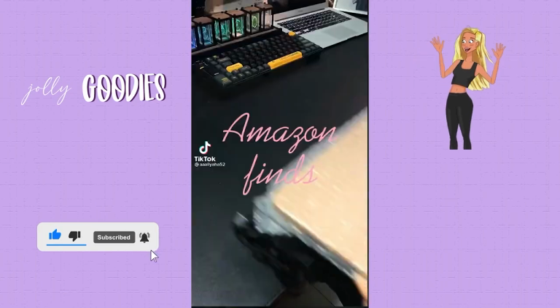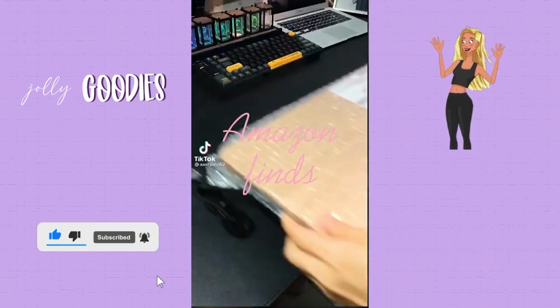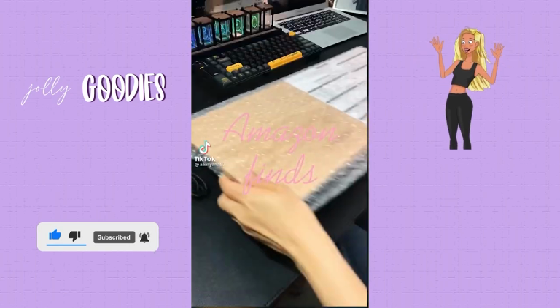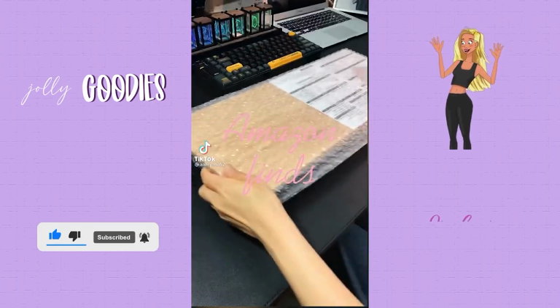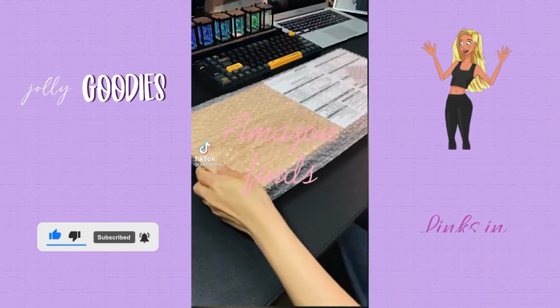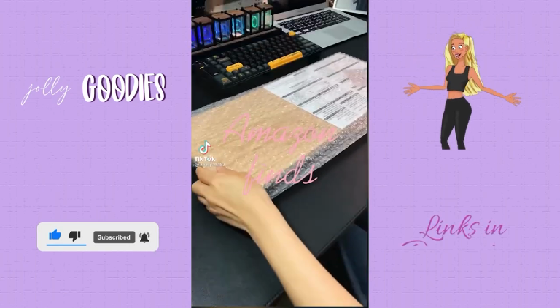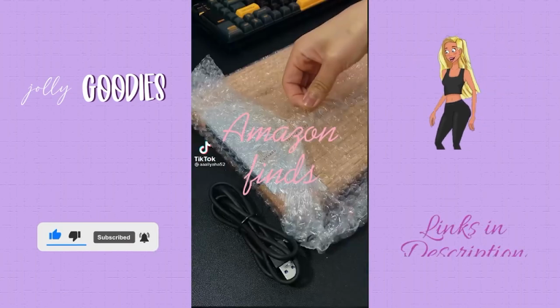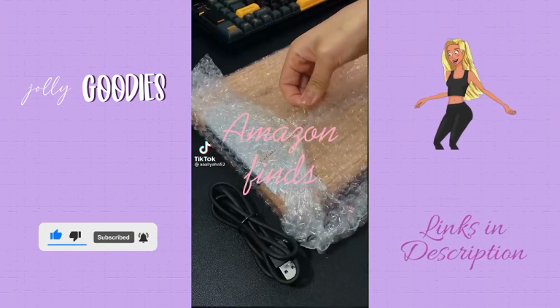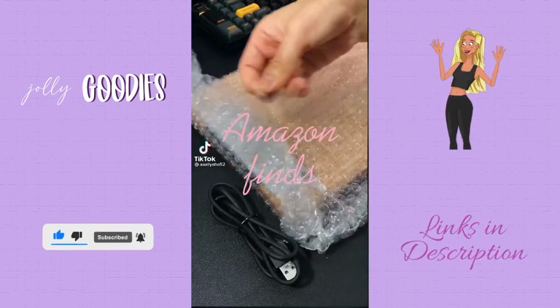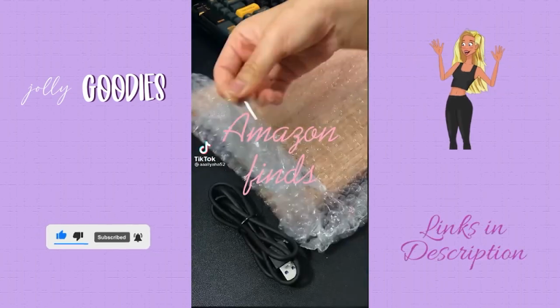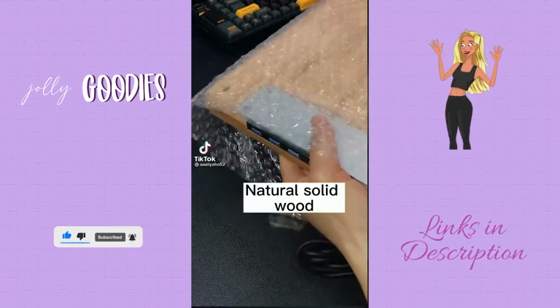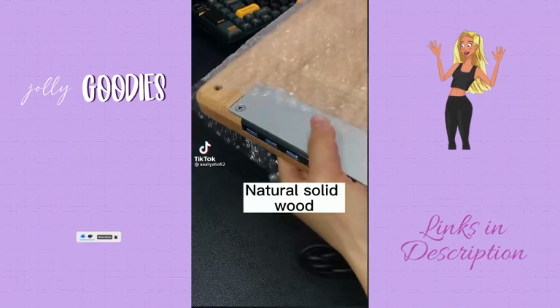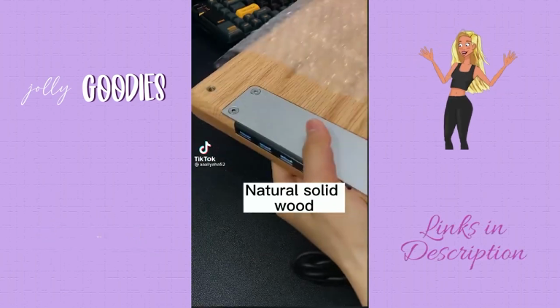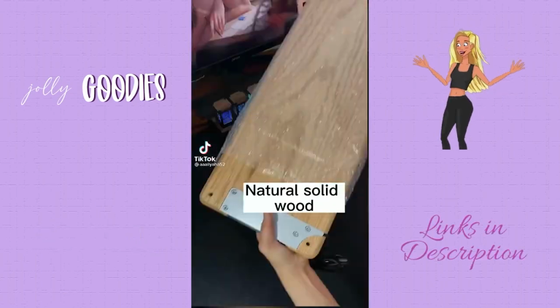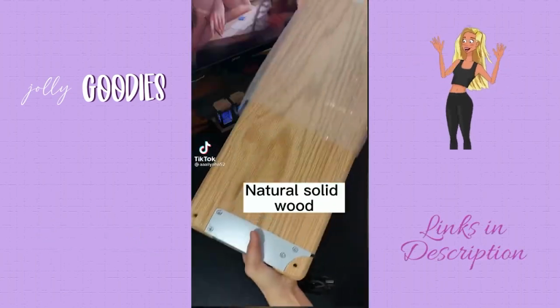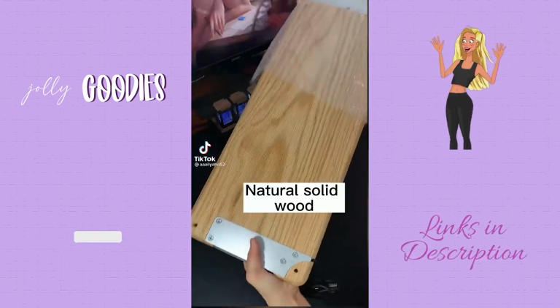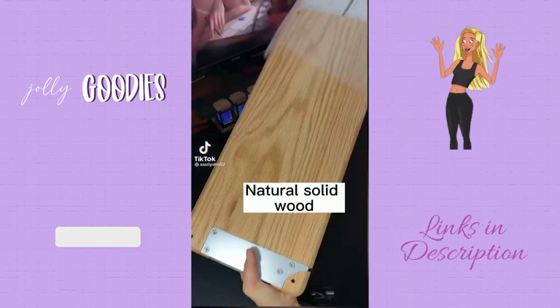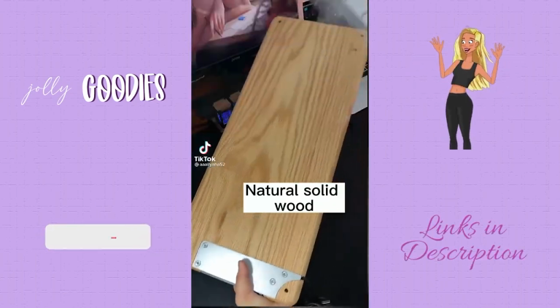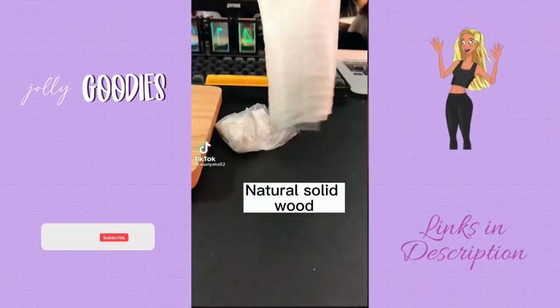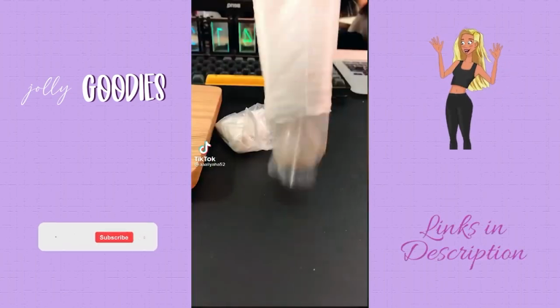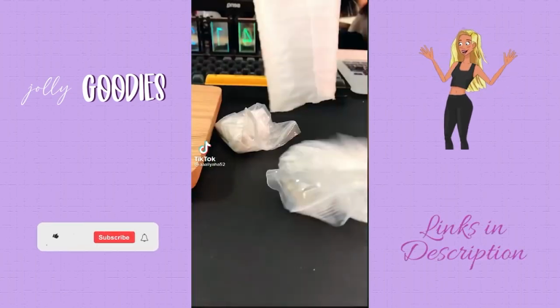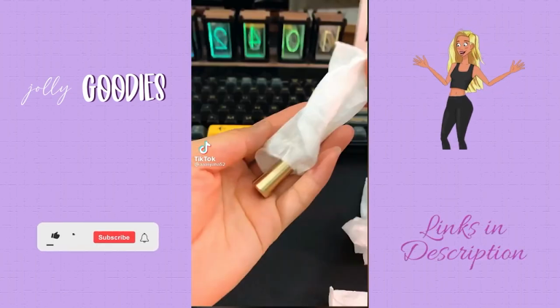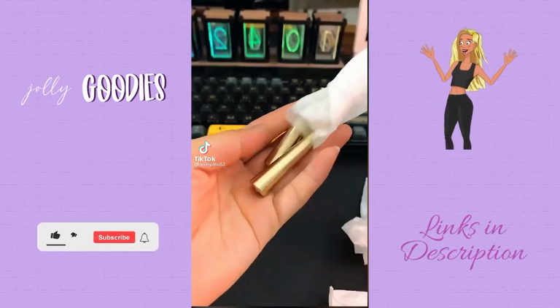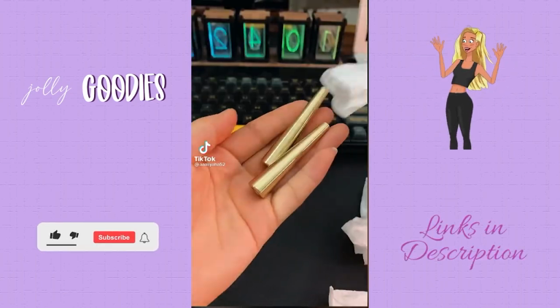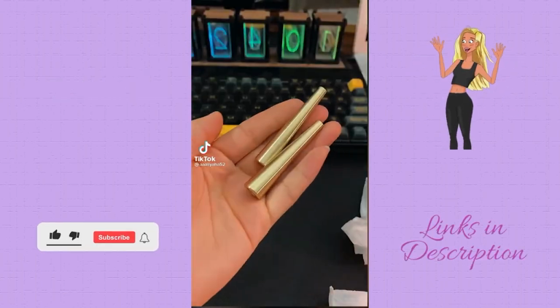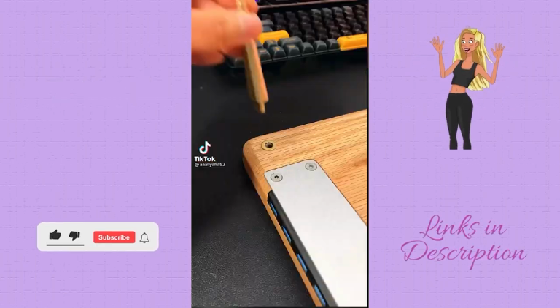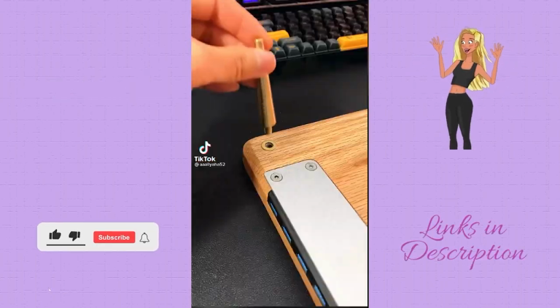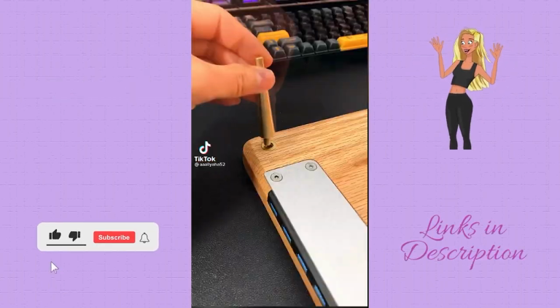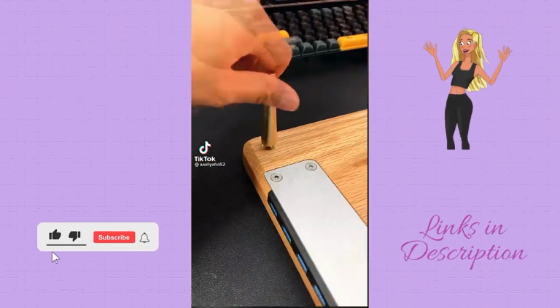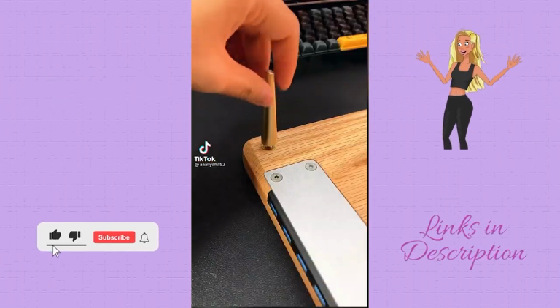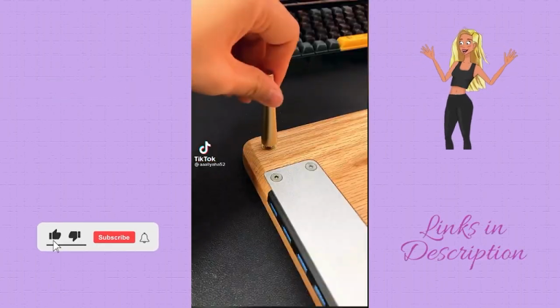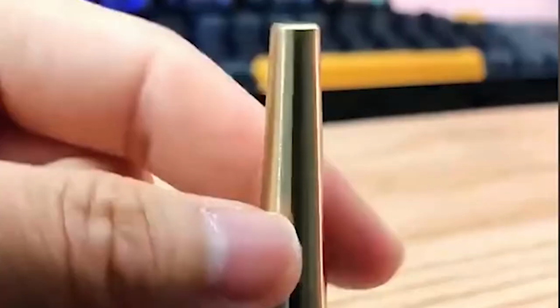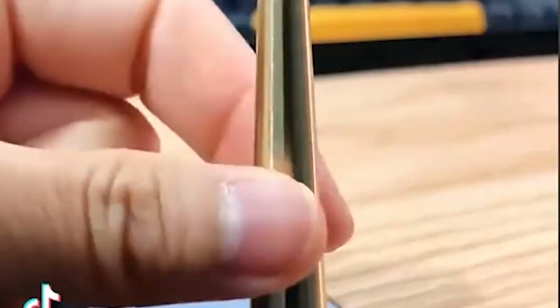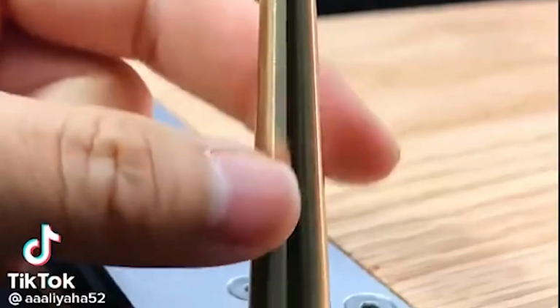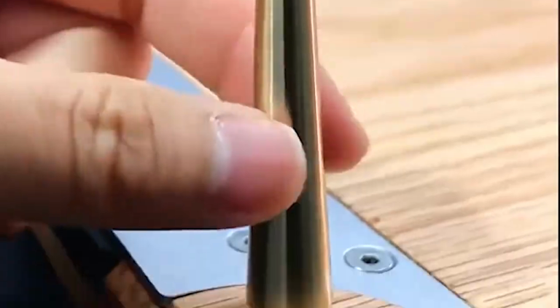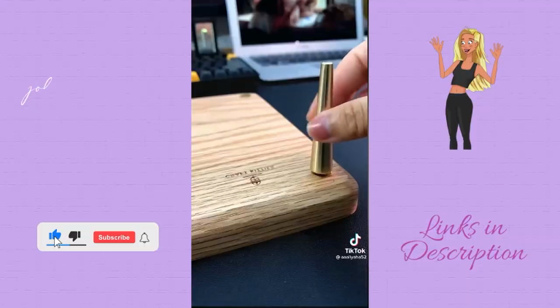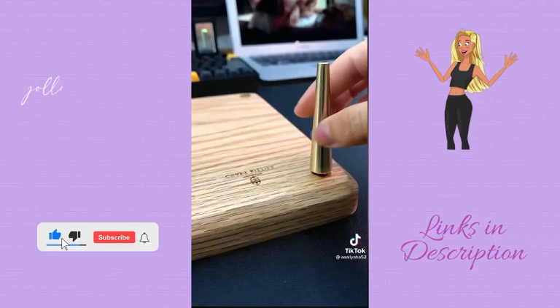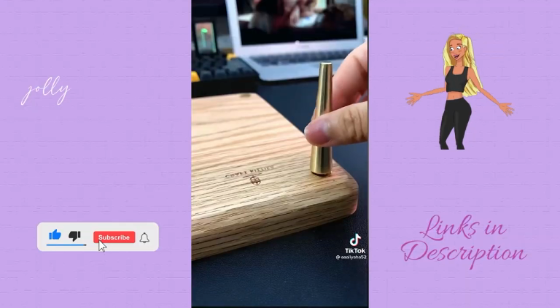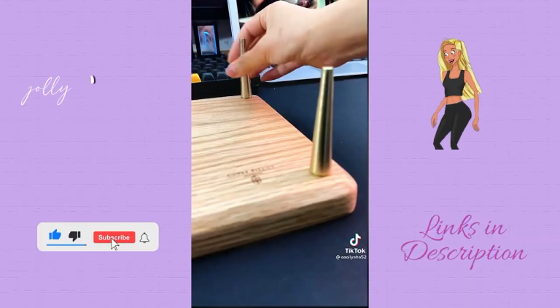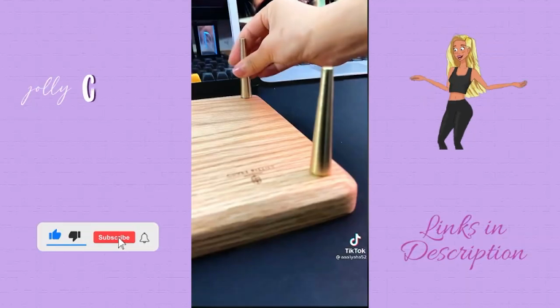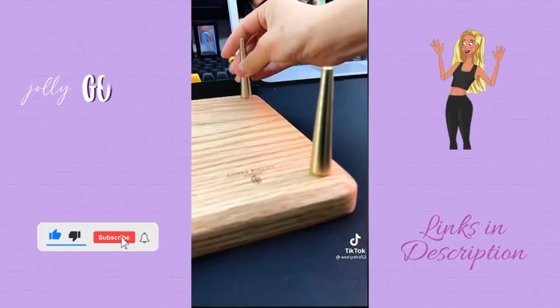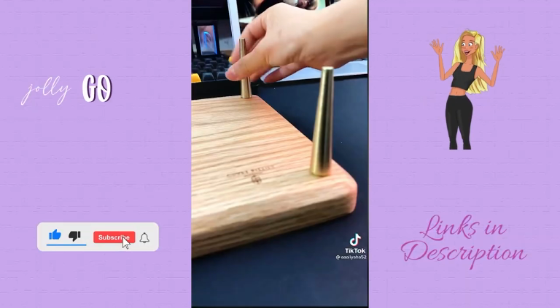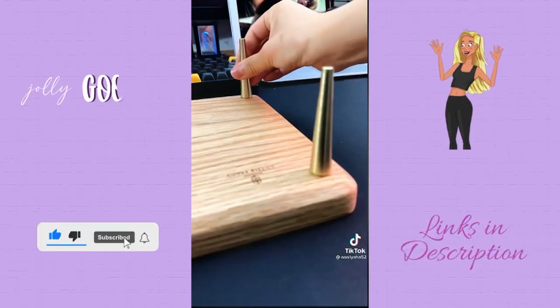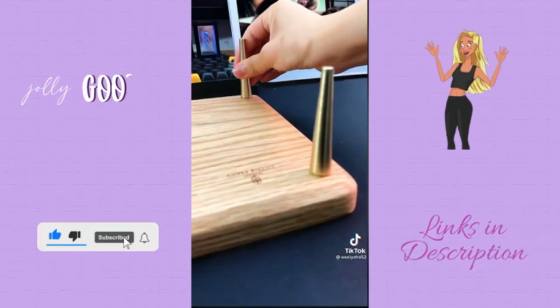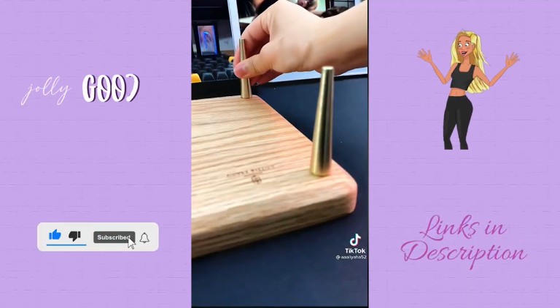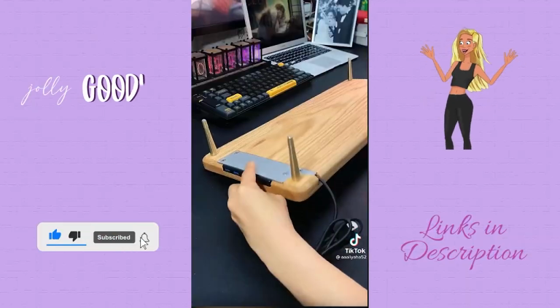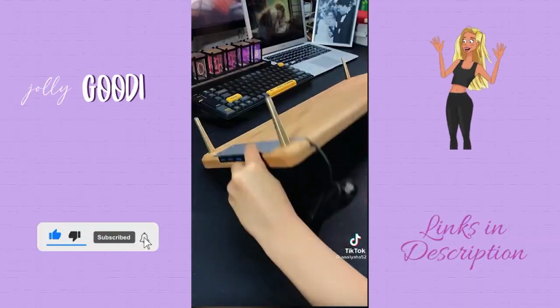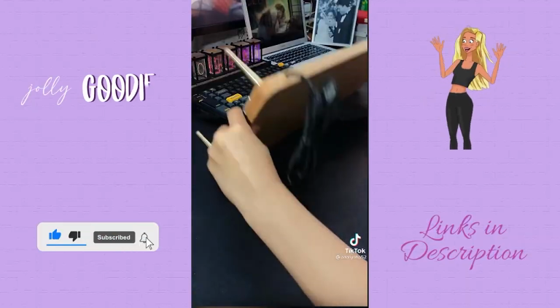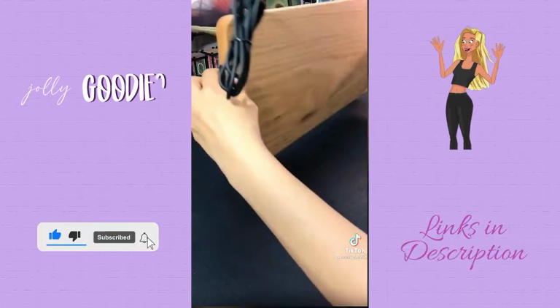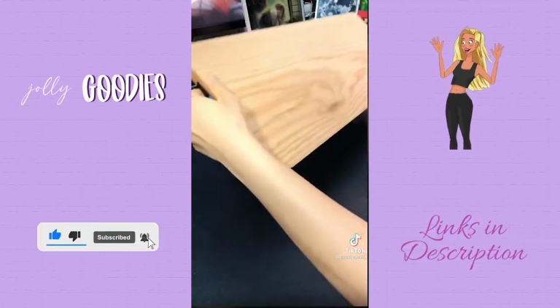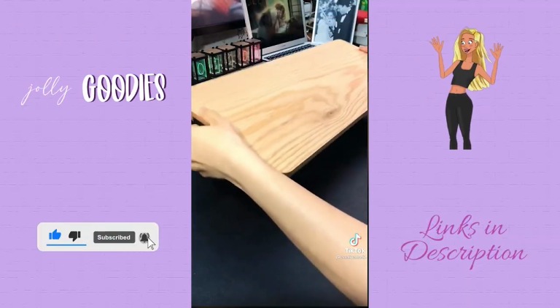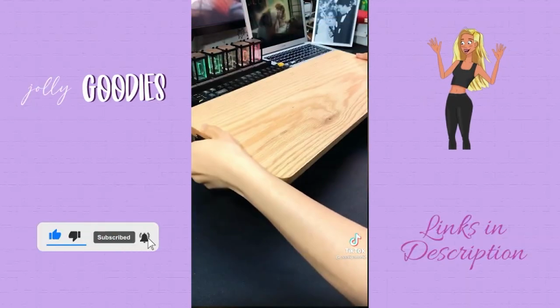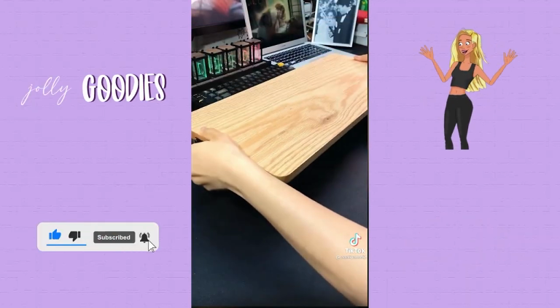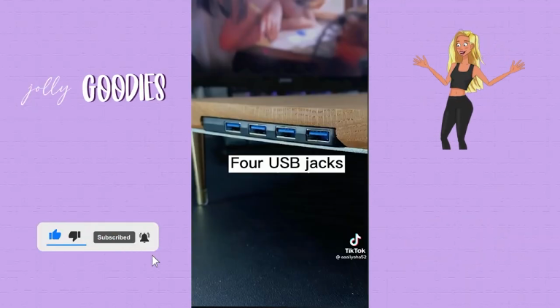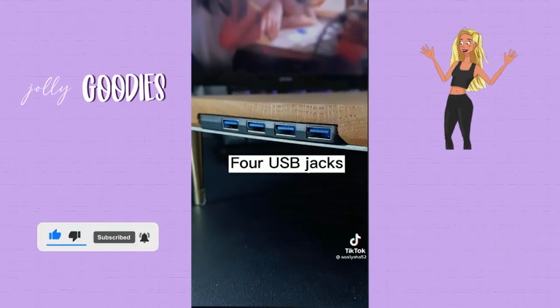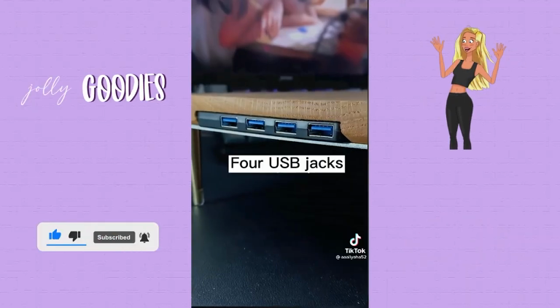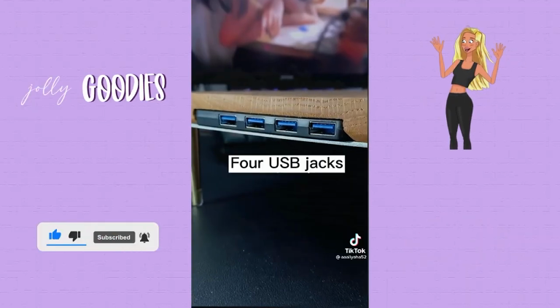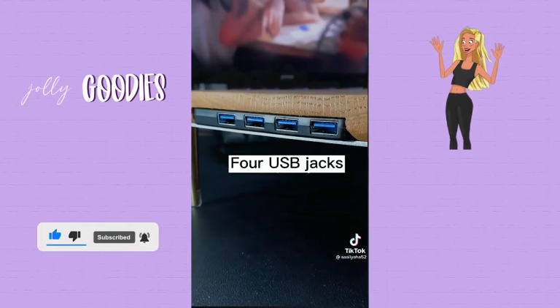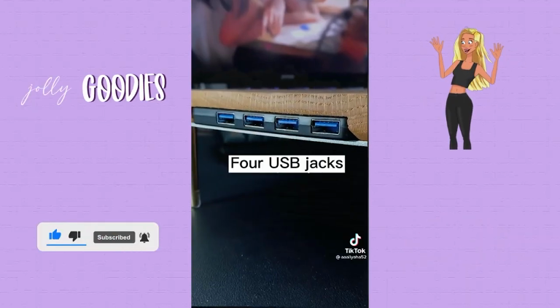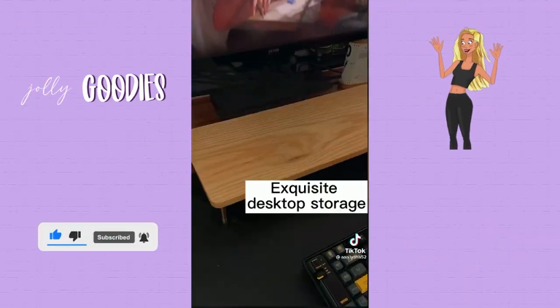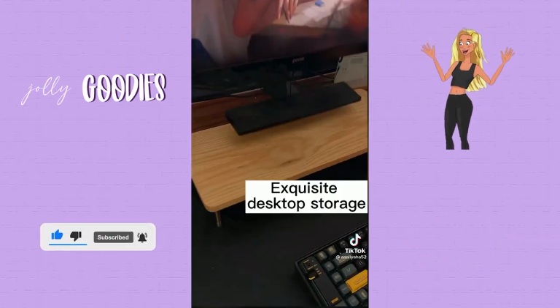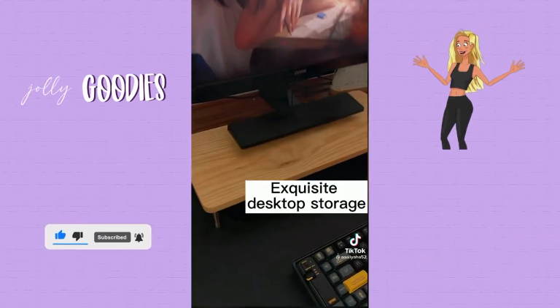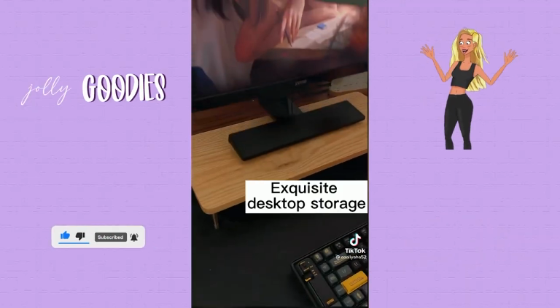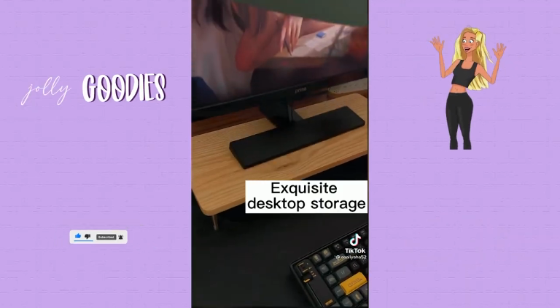This memory foam foot cushion helps with hip and back pain and blood circulation. Home office must-haves on Amazon. If you work from home, this desk adjustment for your keyboard and monitor is amazing so you're not constantly looking down and compressing your spine.